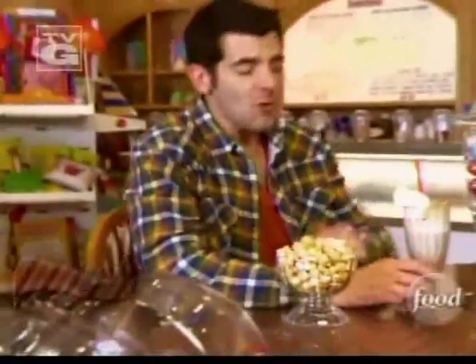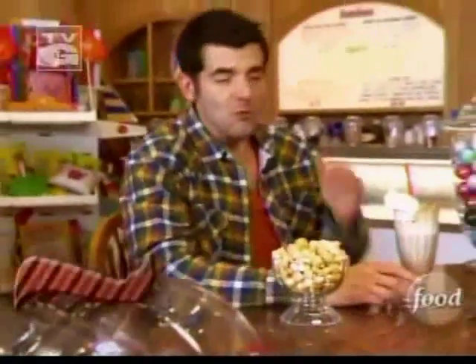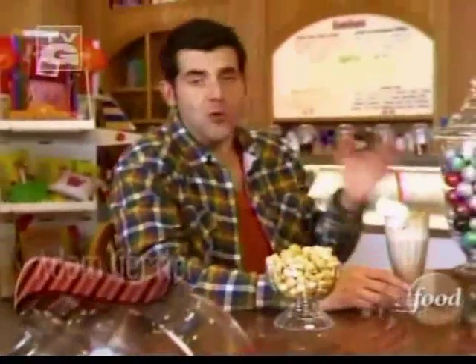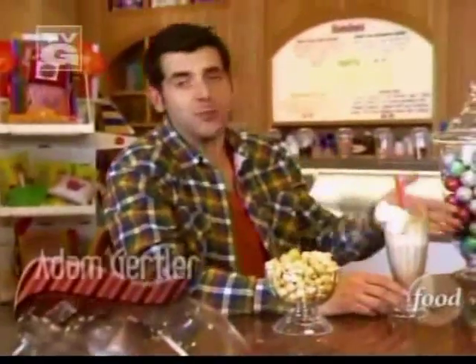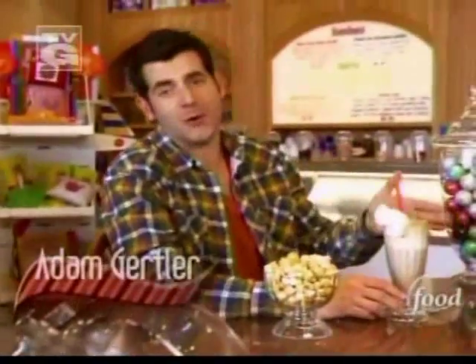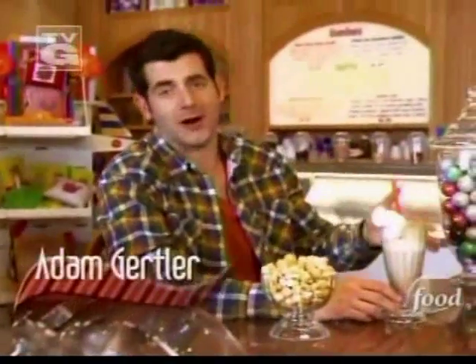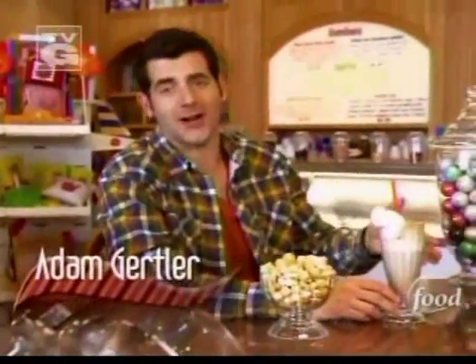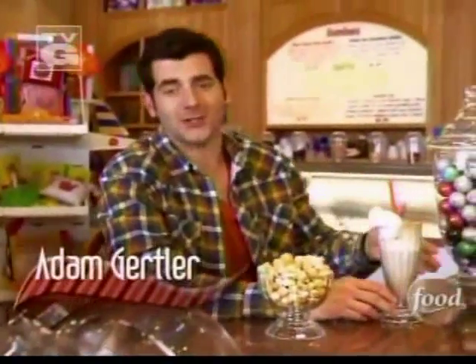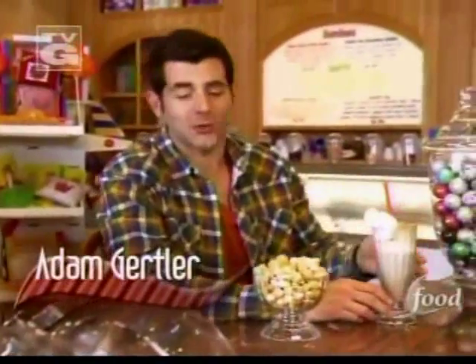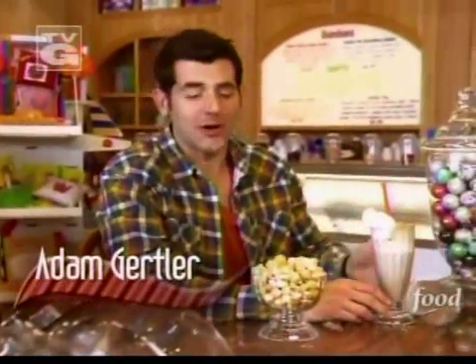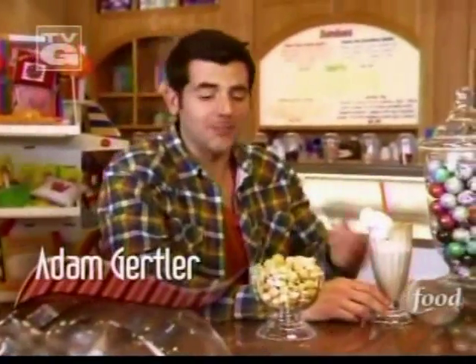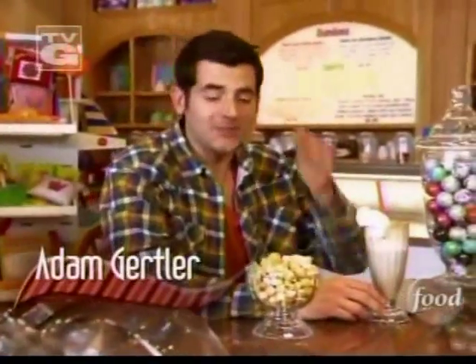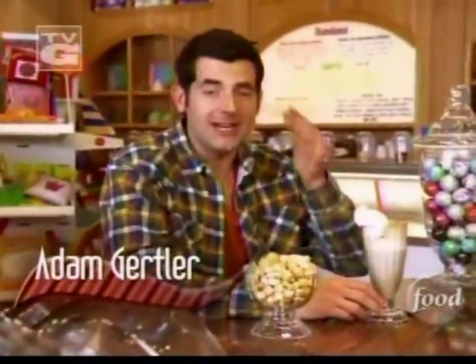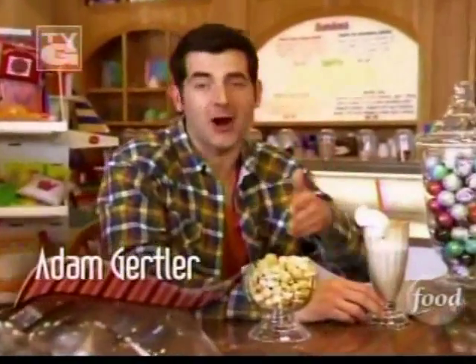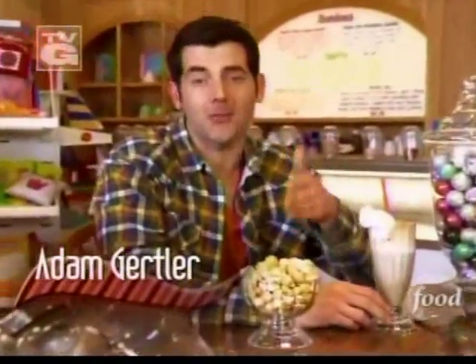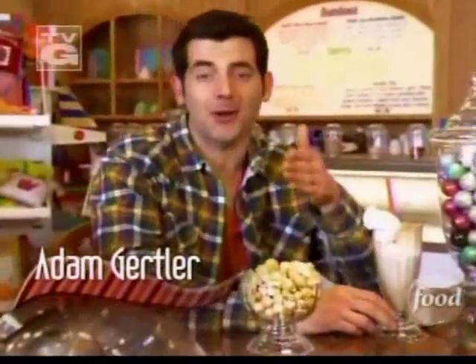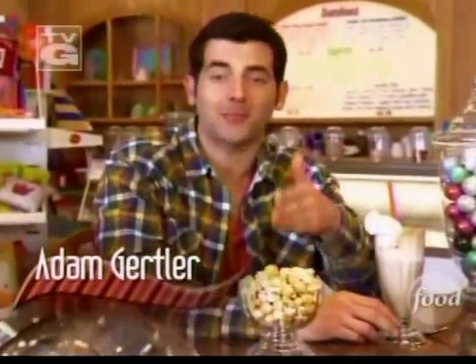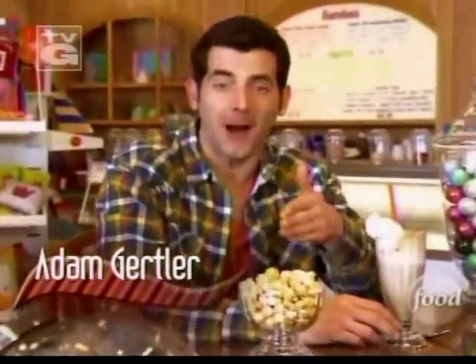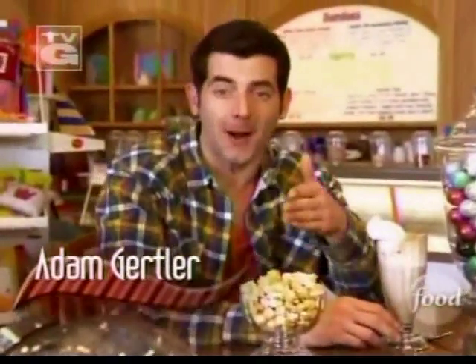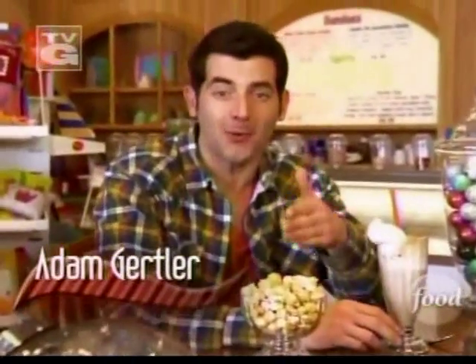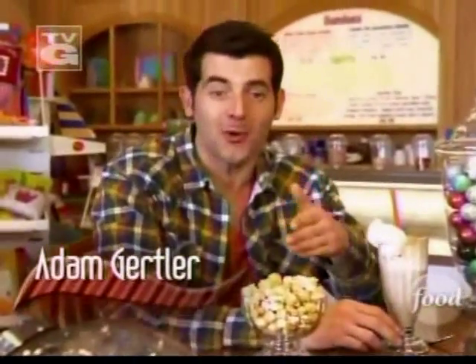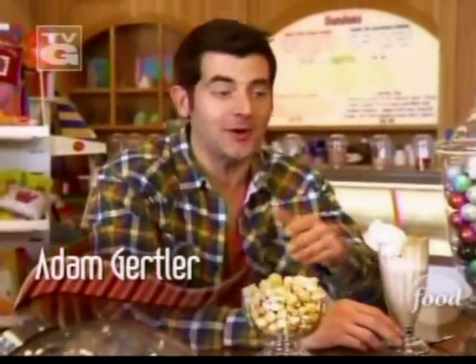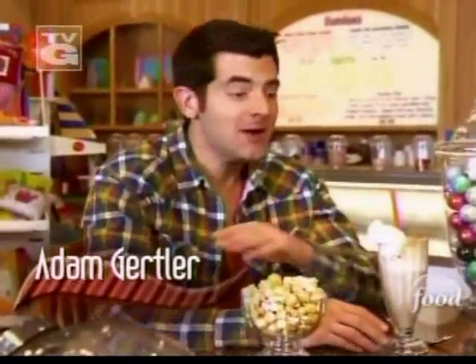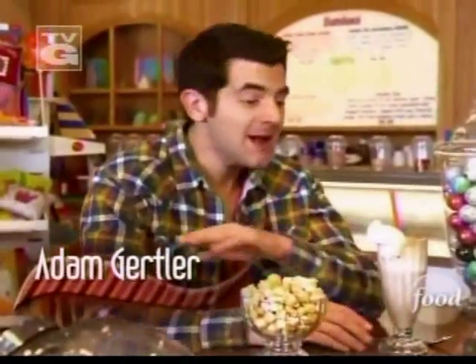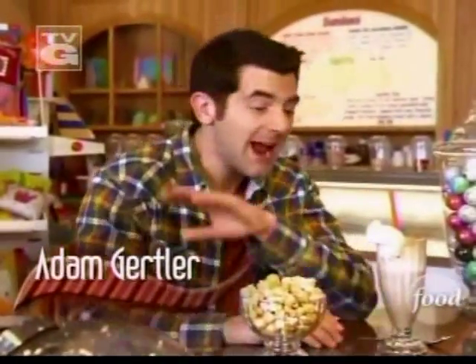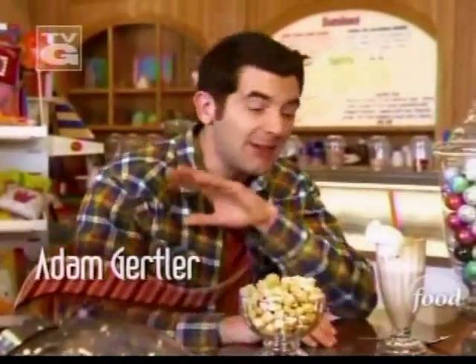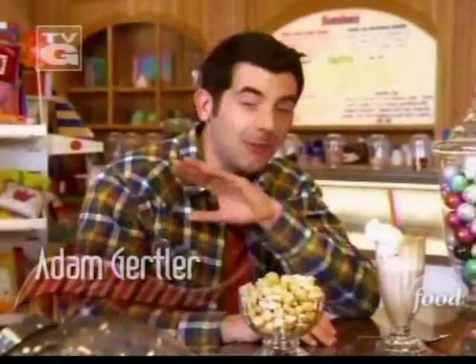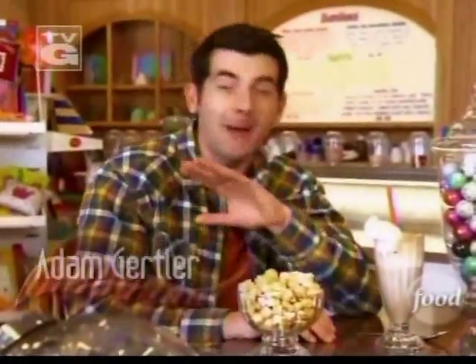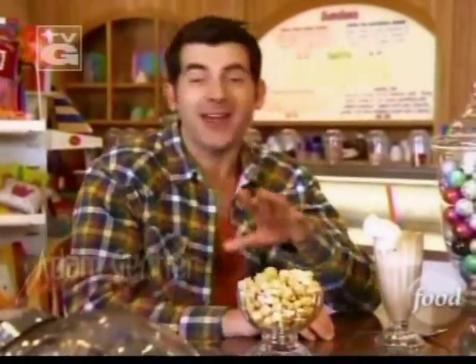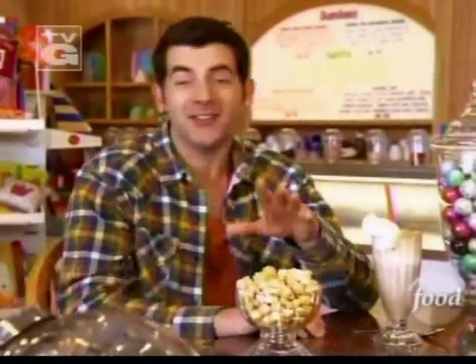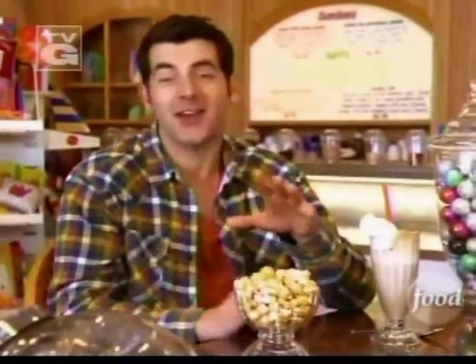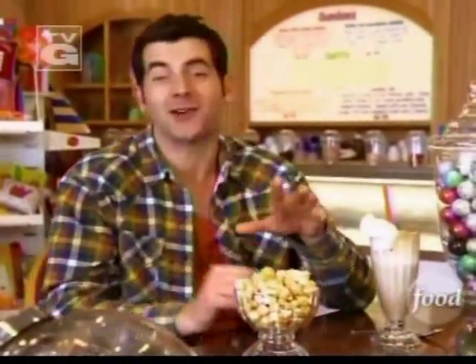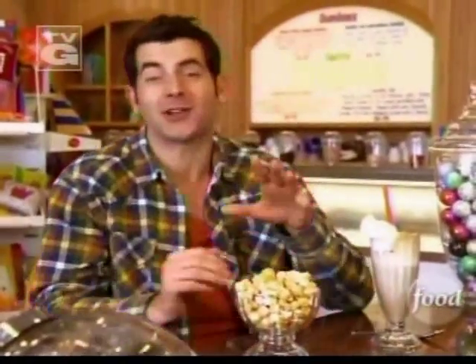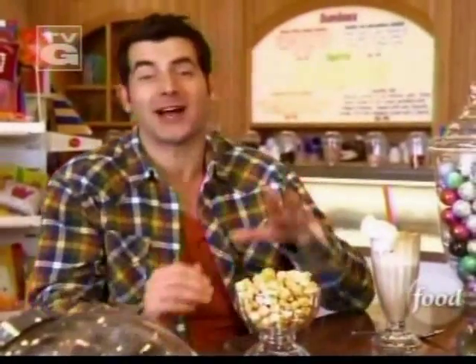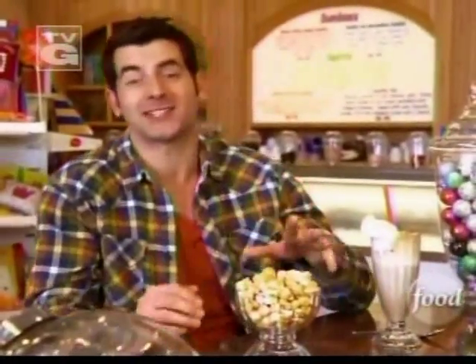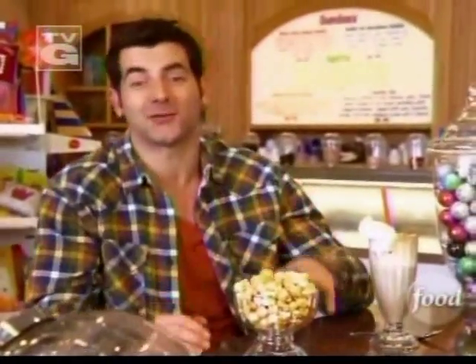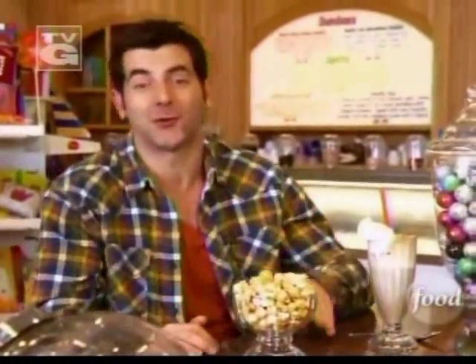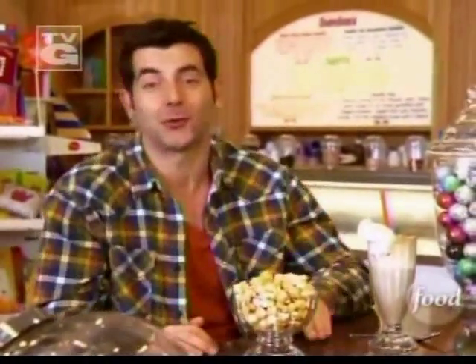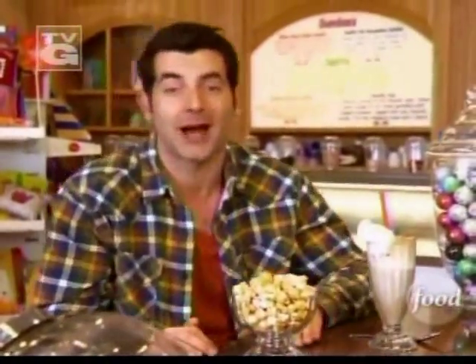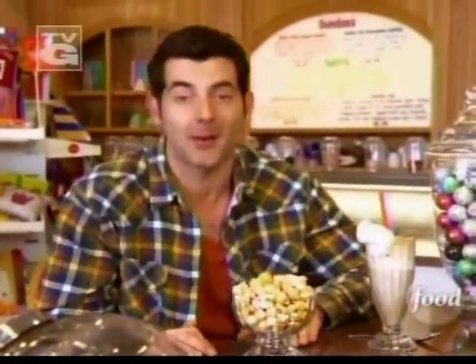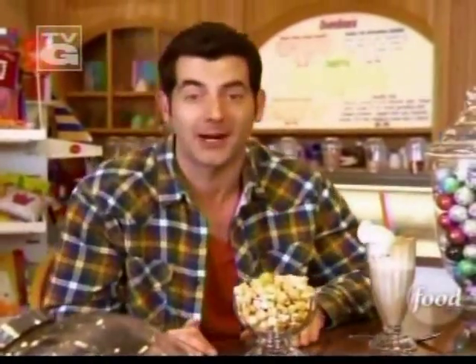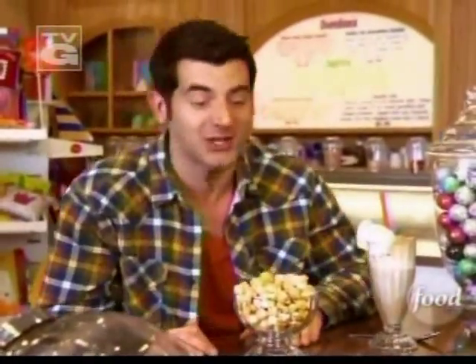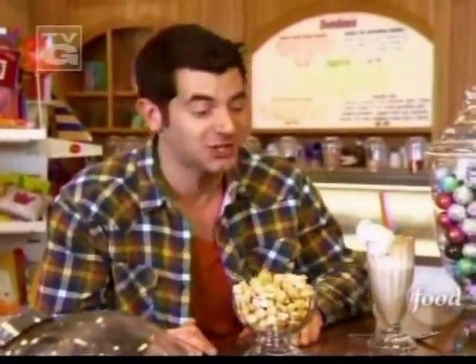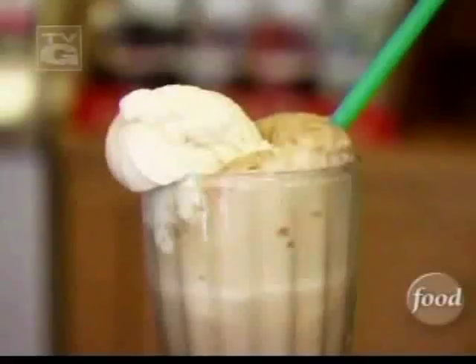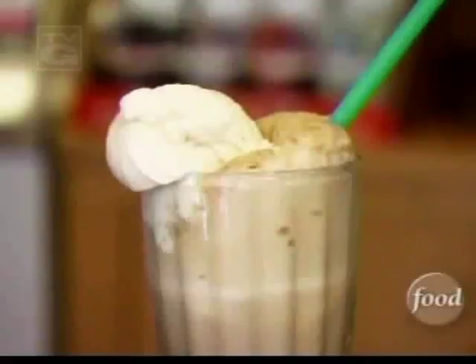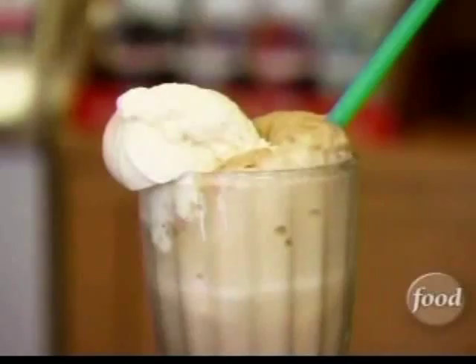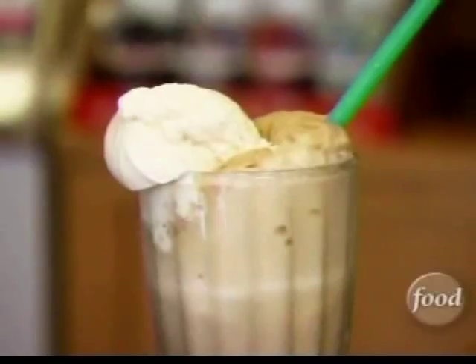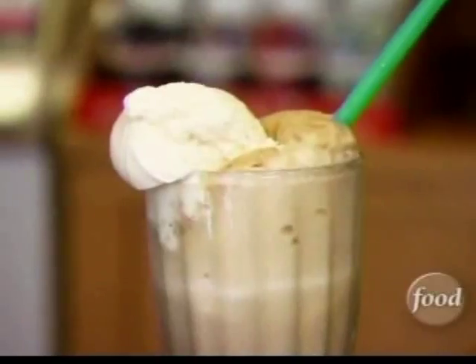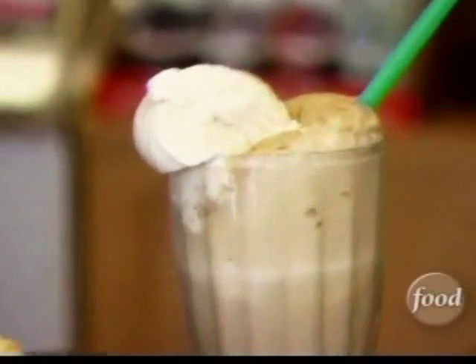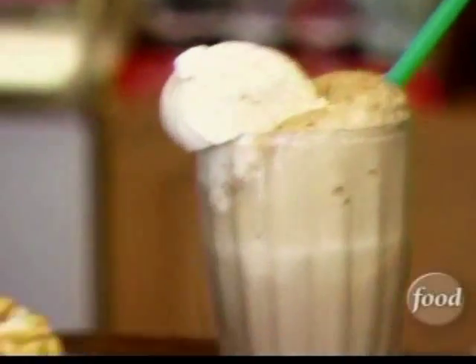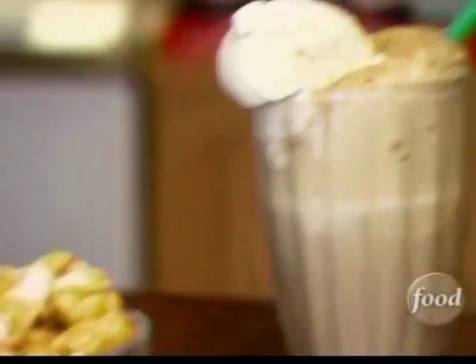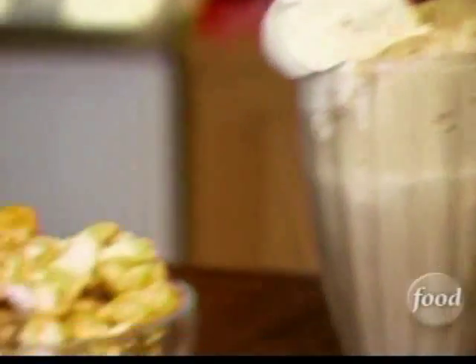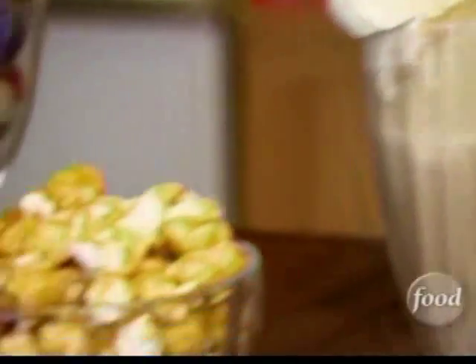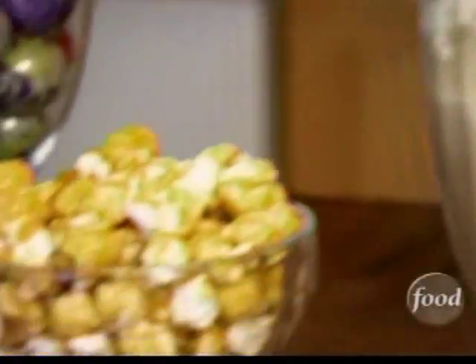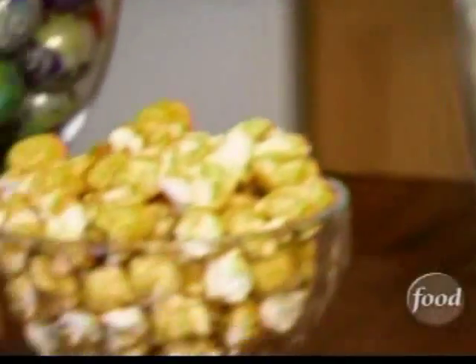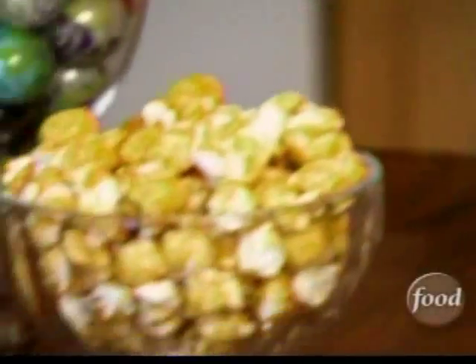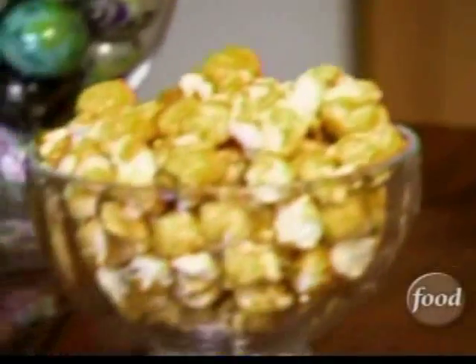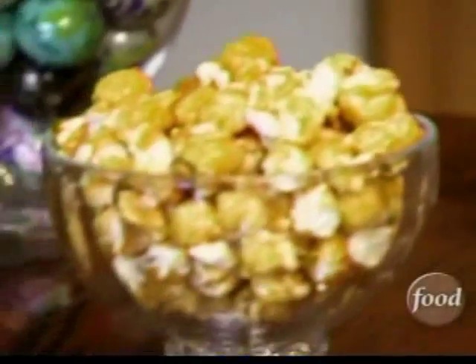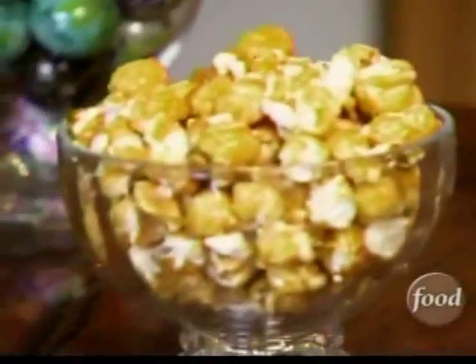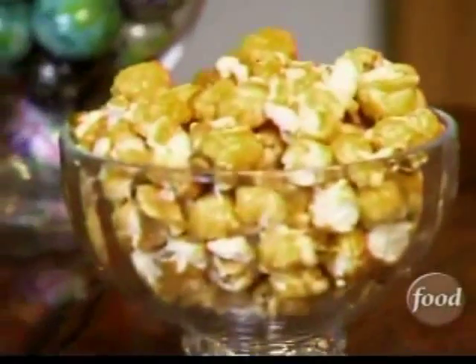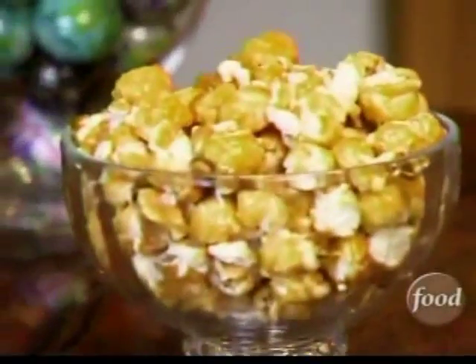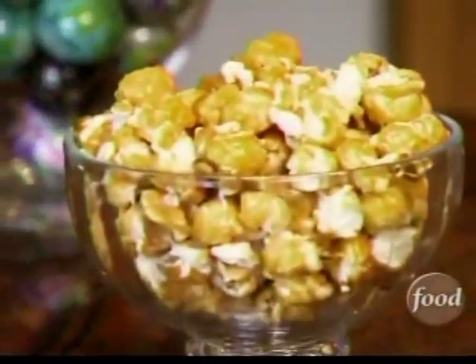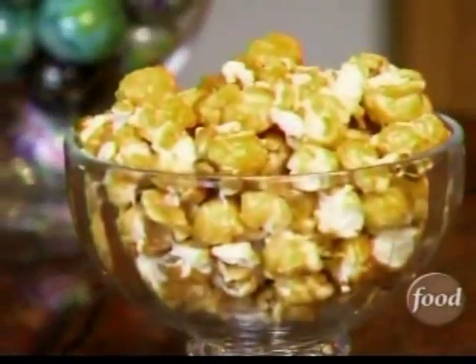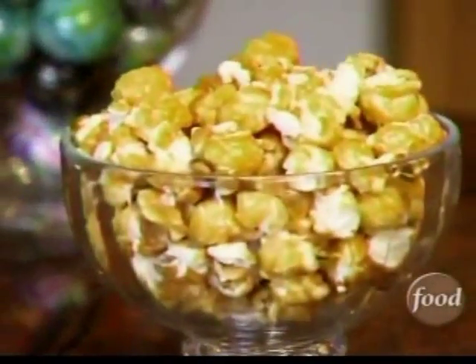Root beer and ice cream, caramel and popcorn — in the pantheon of classic food combinations, these stand among the all-time greats.